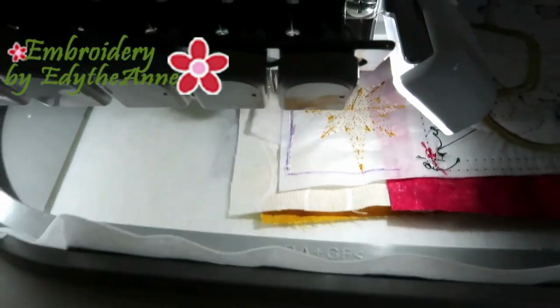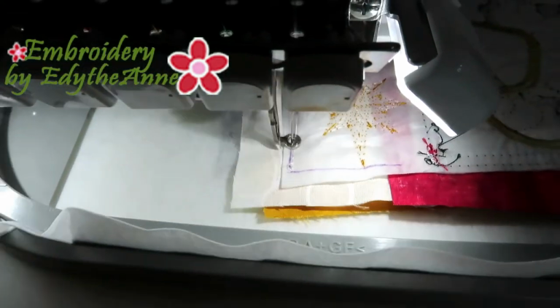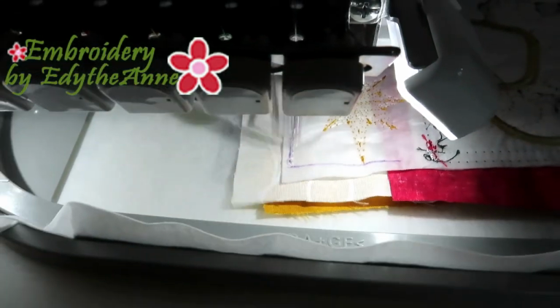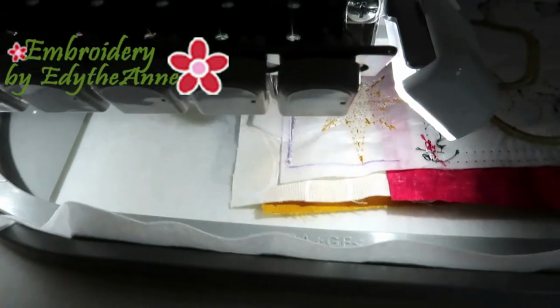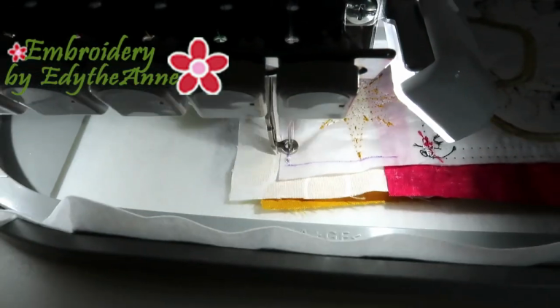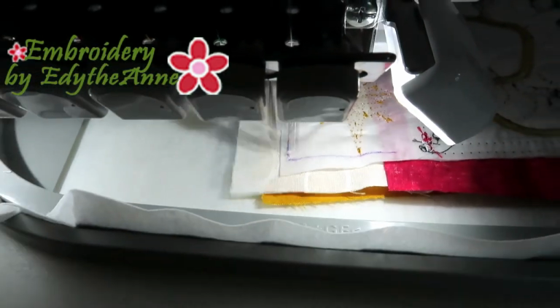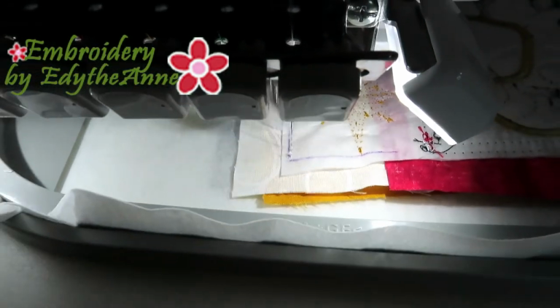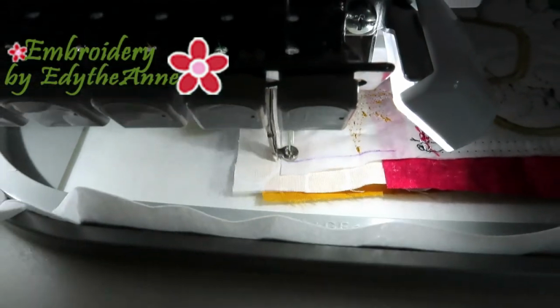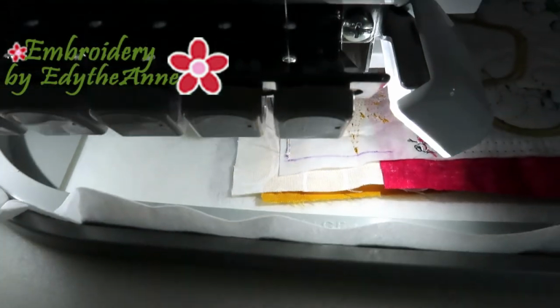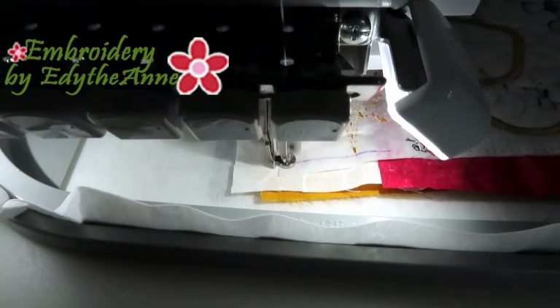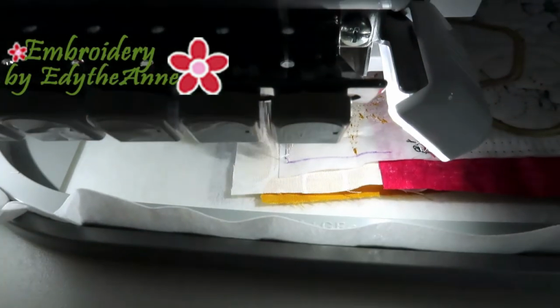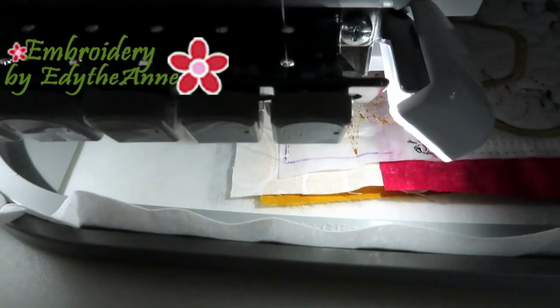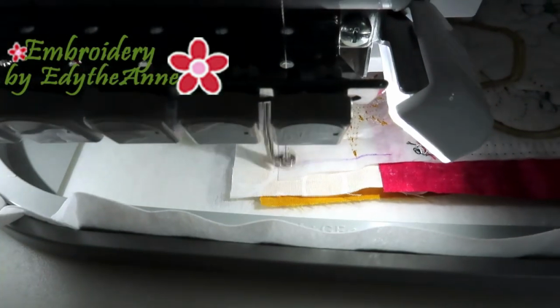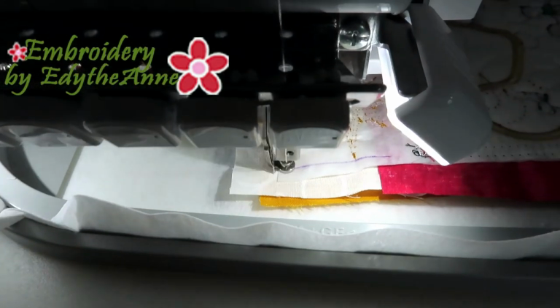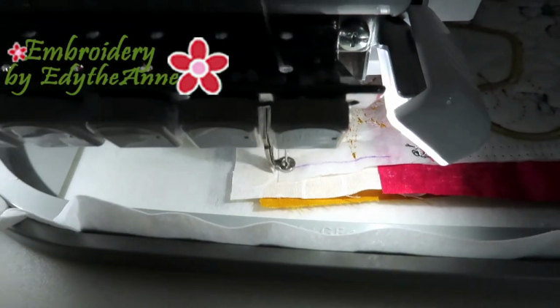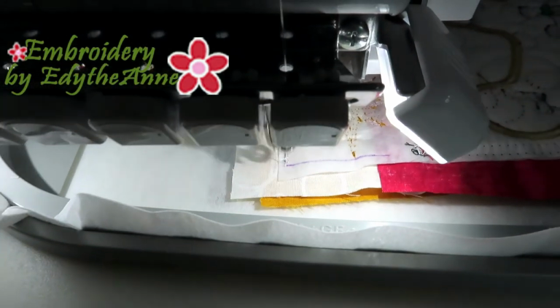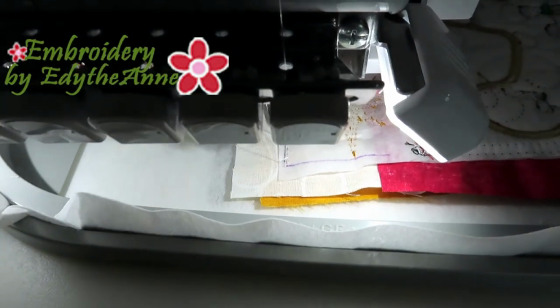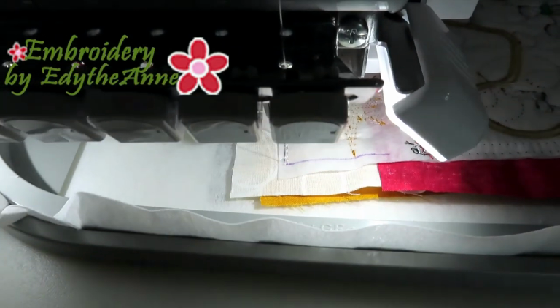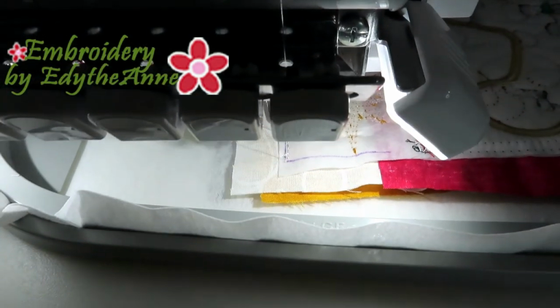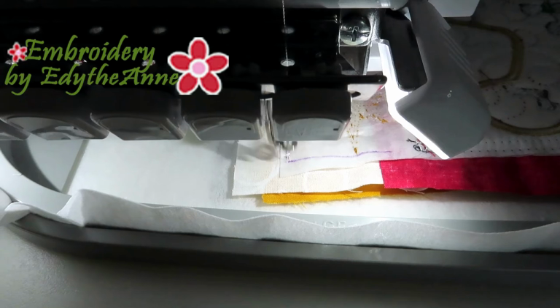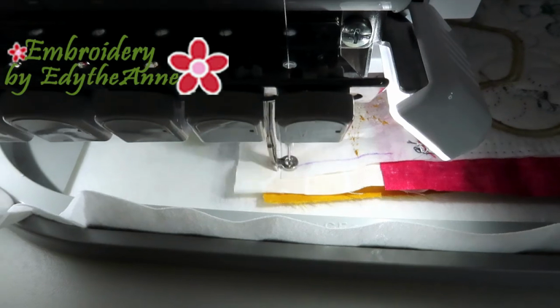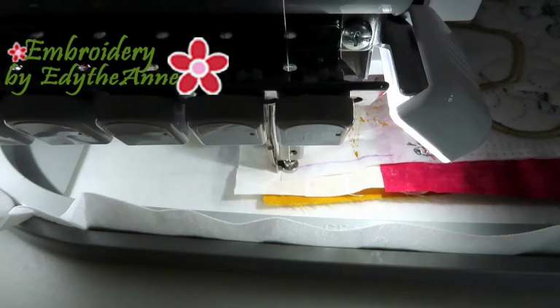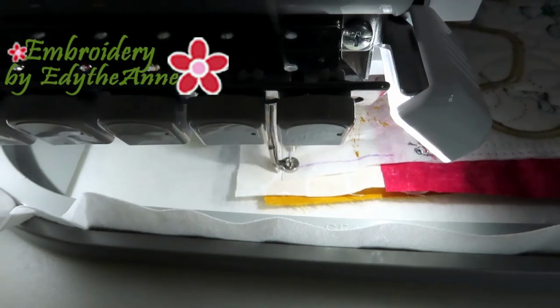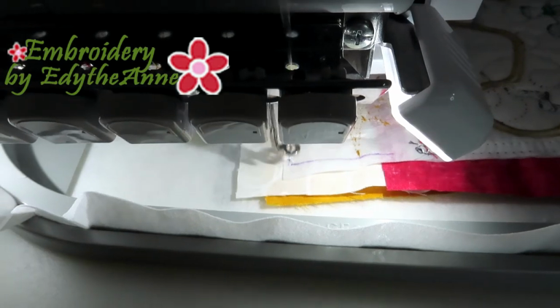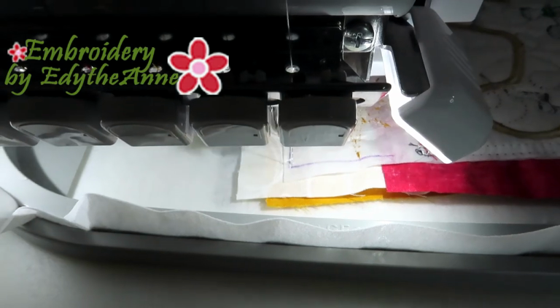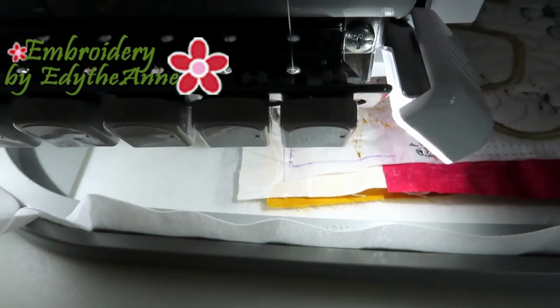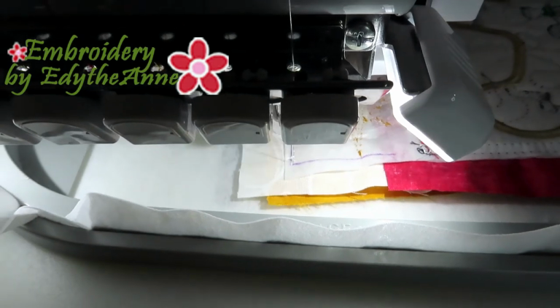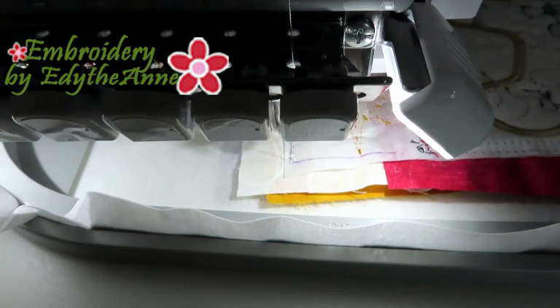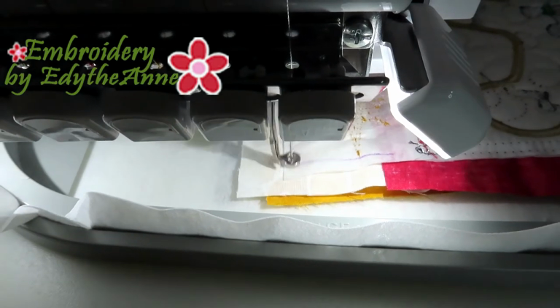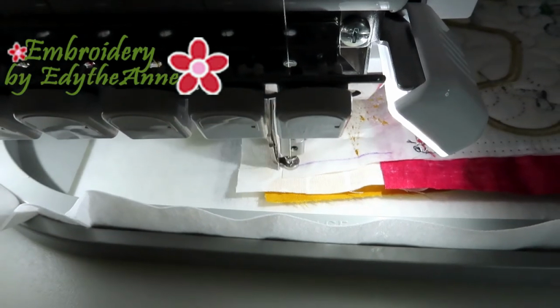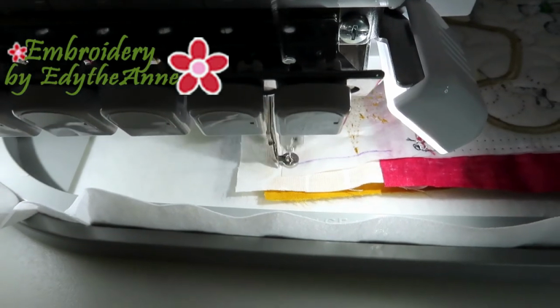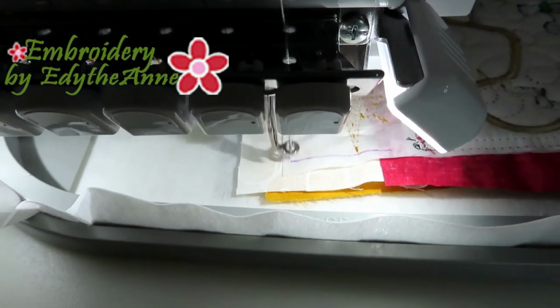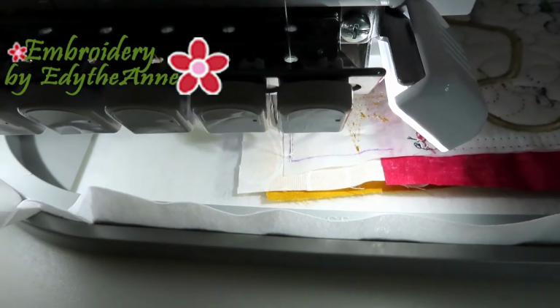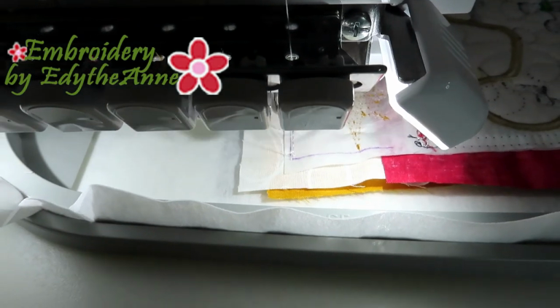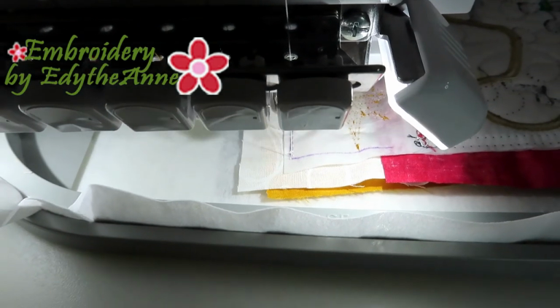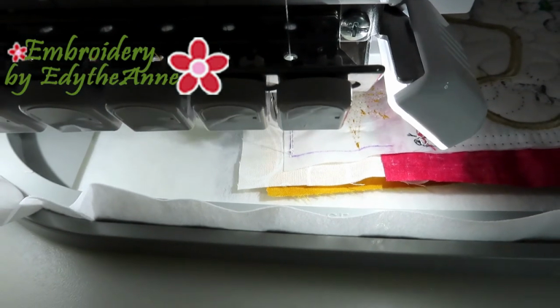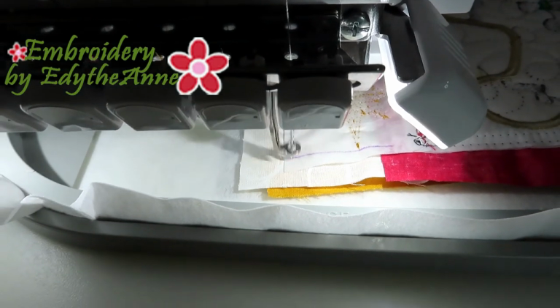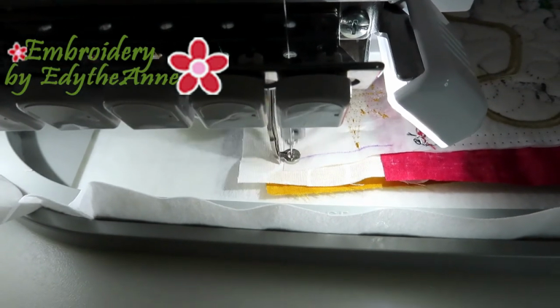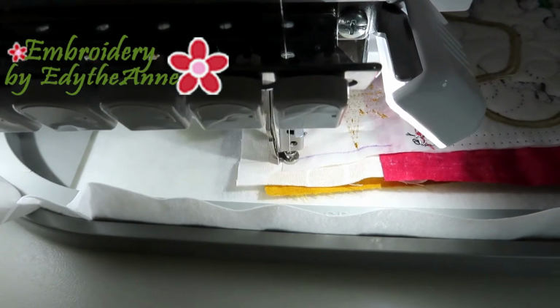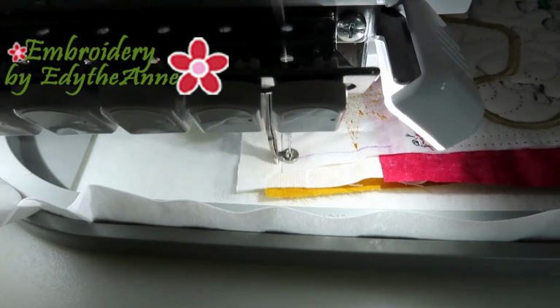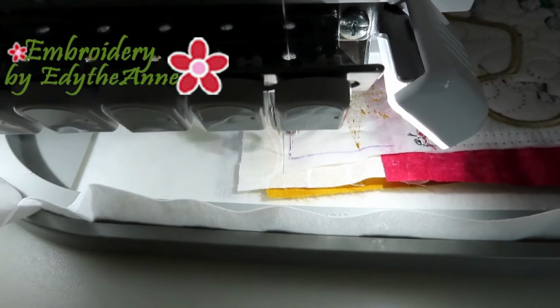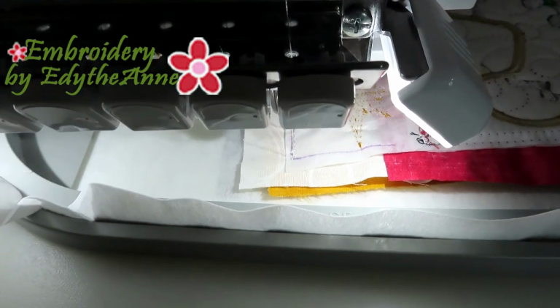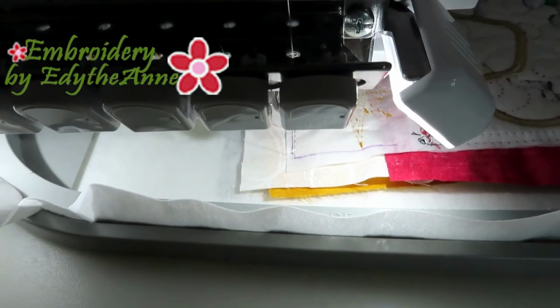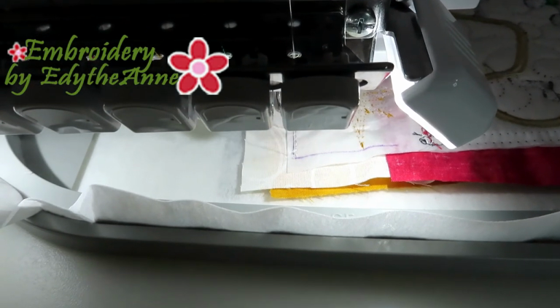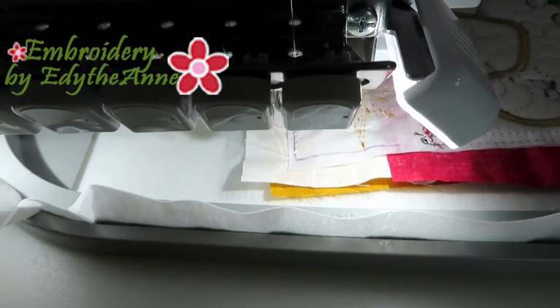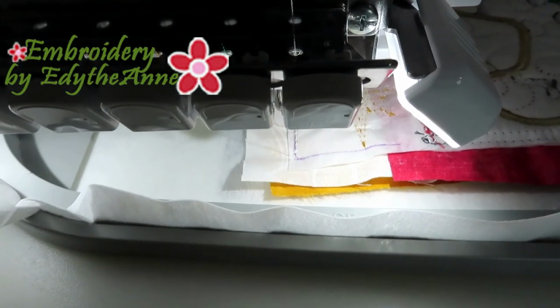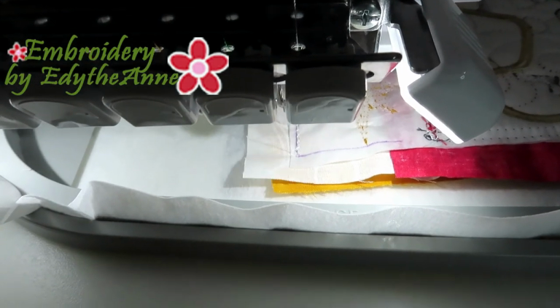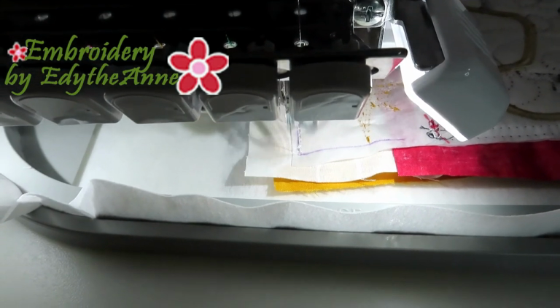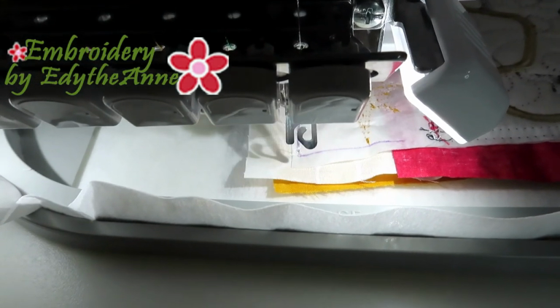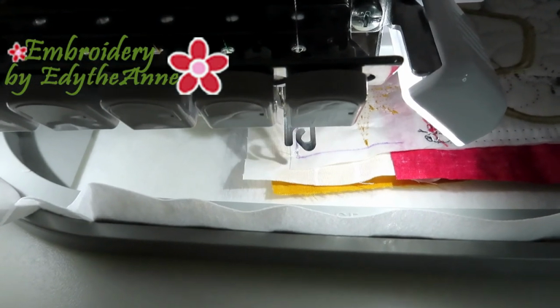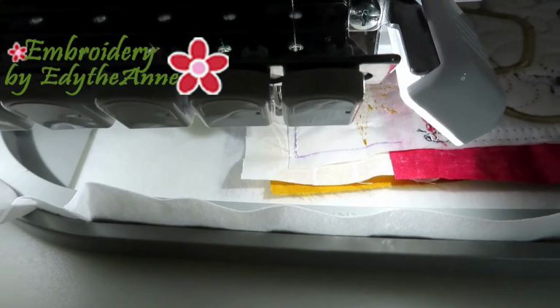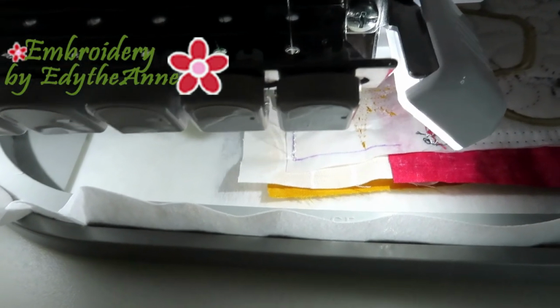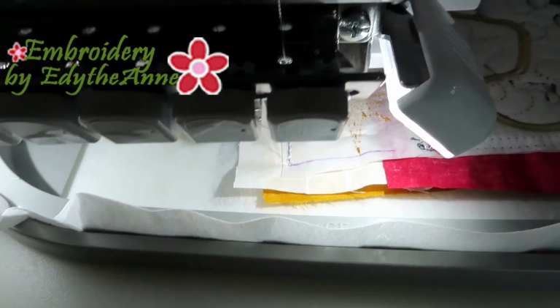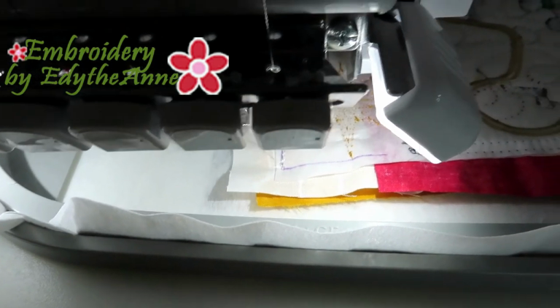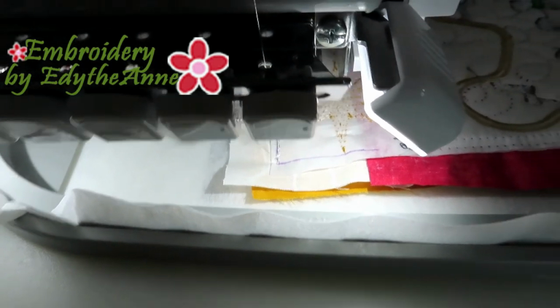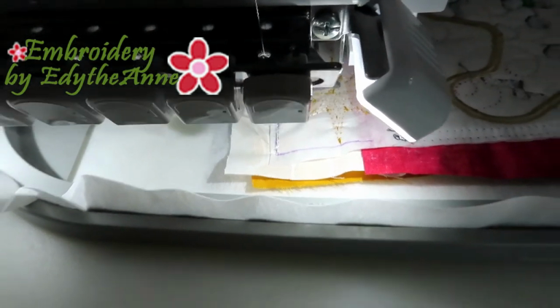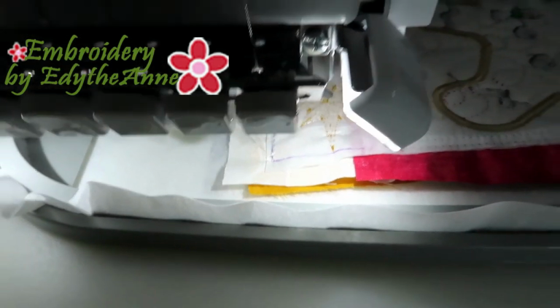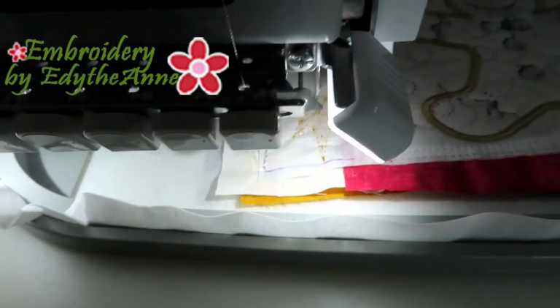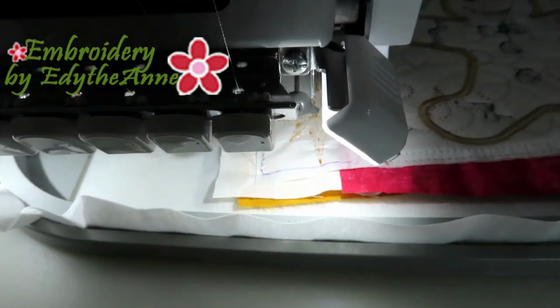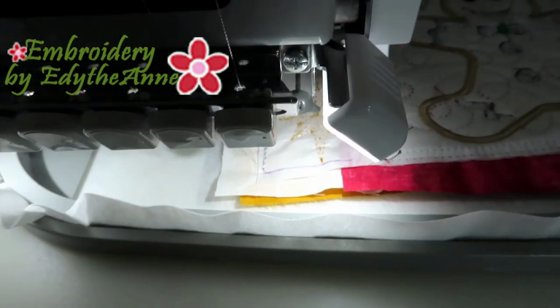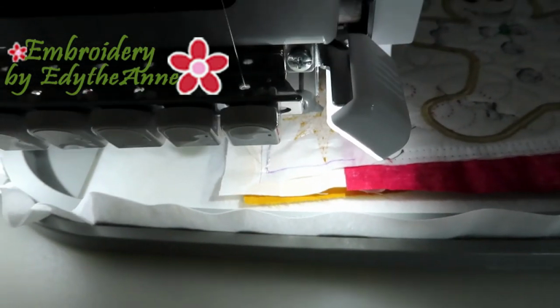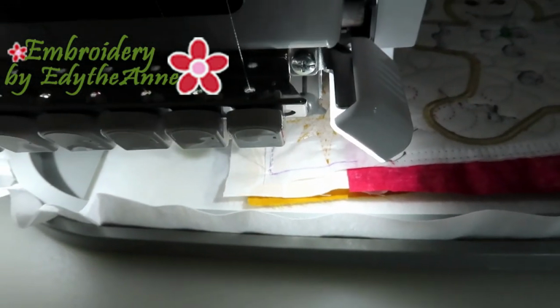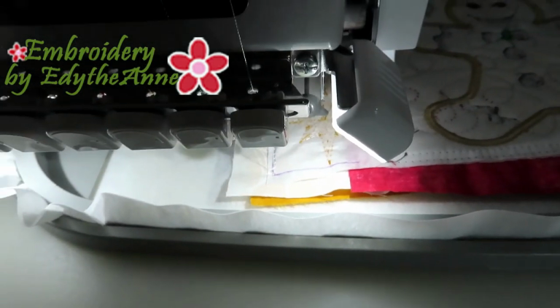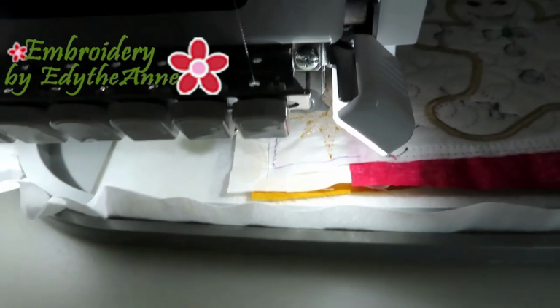That's what I mean about being right on the alignment mark with the needle. That's all there is to it.